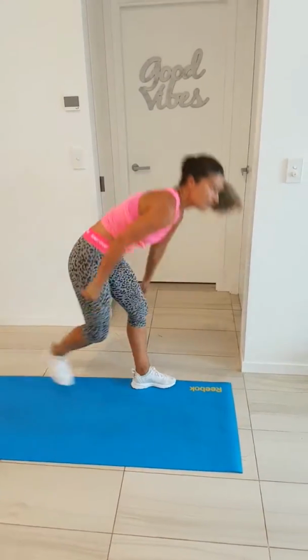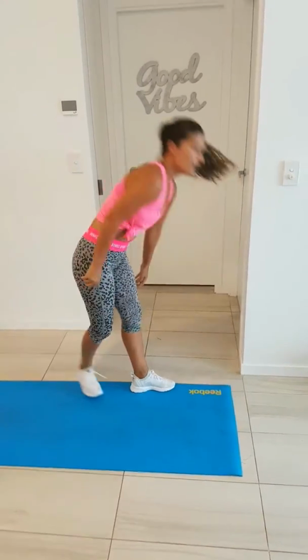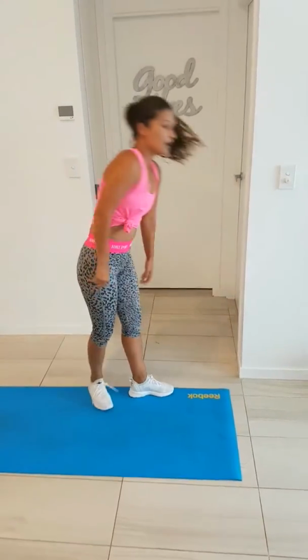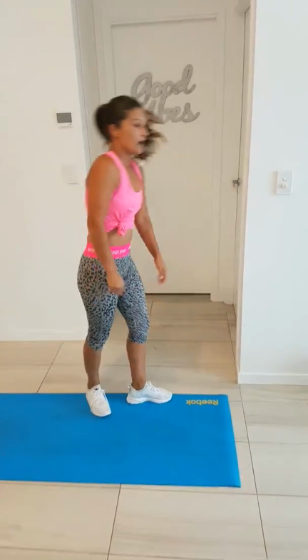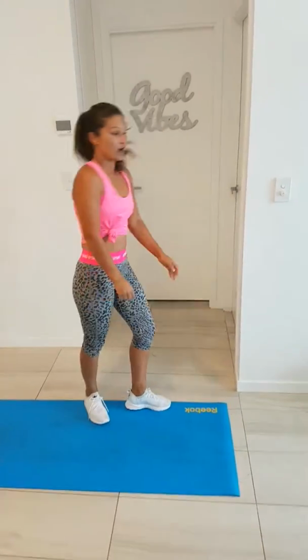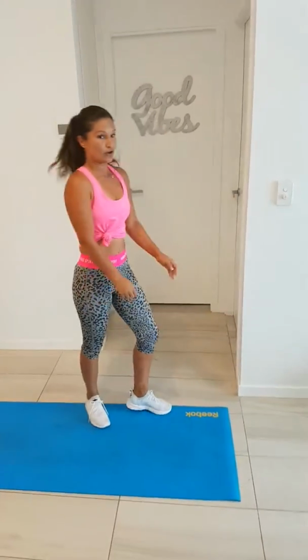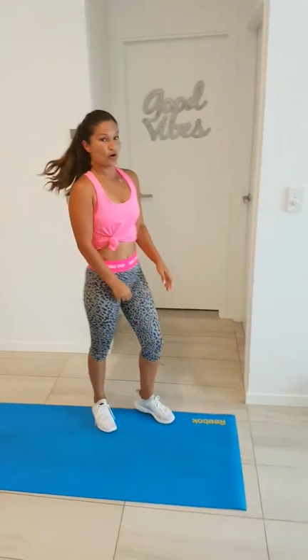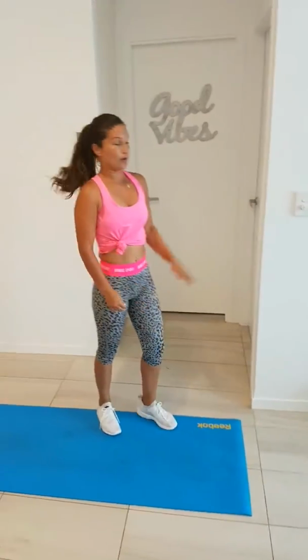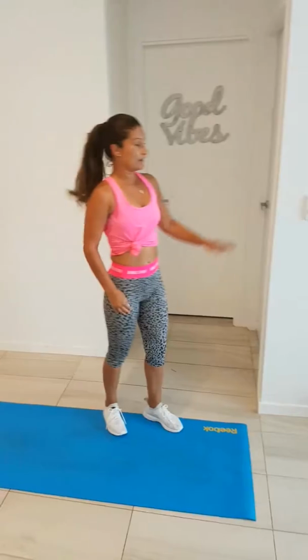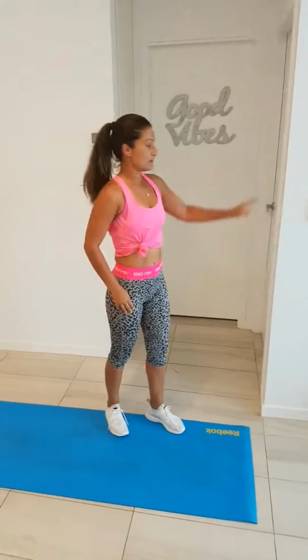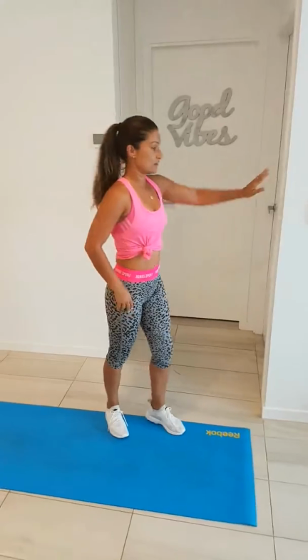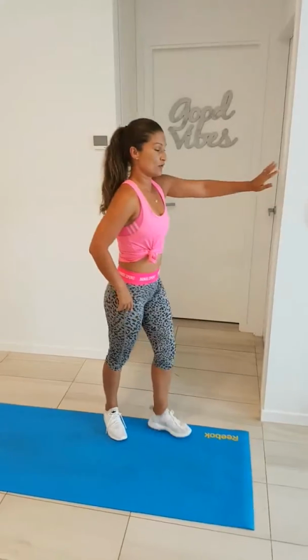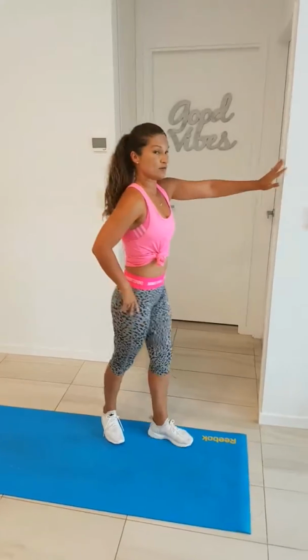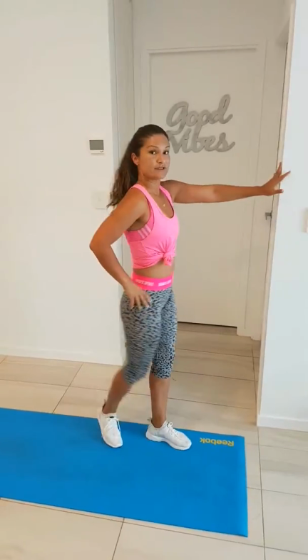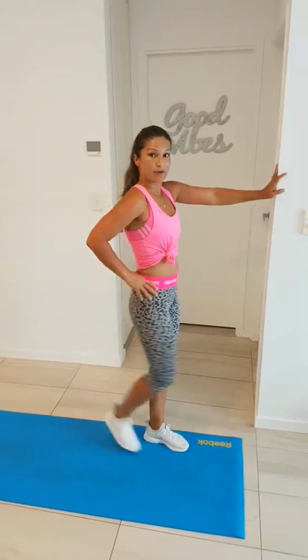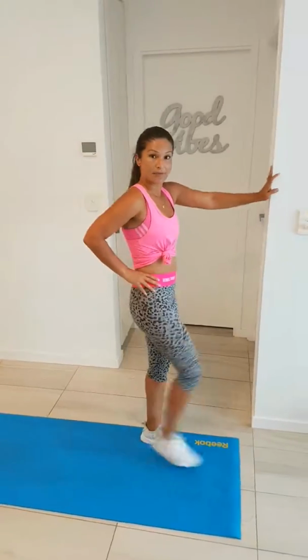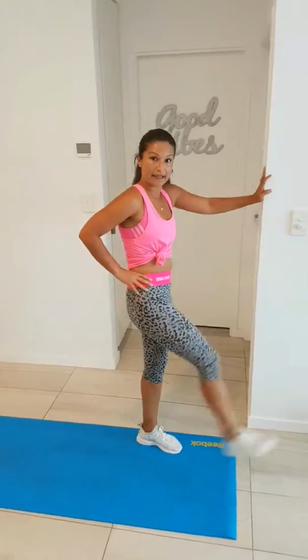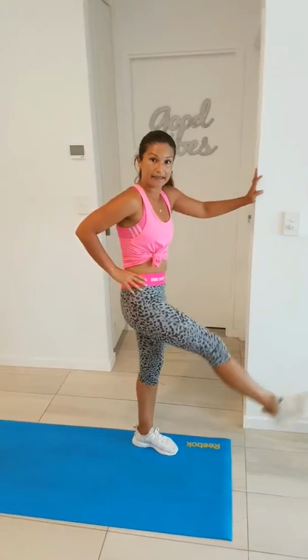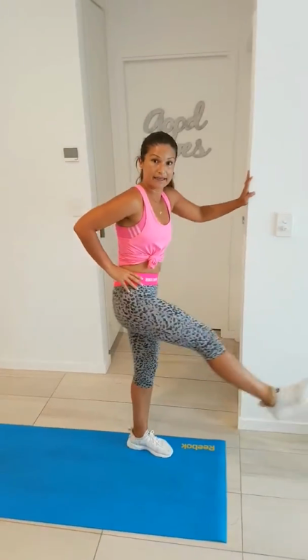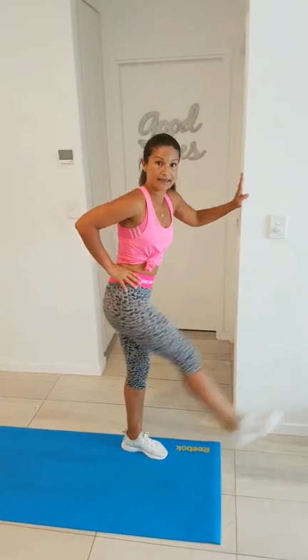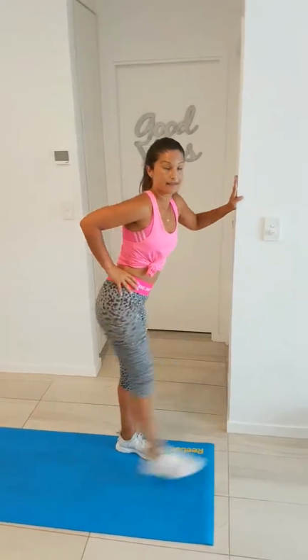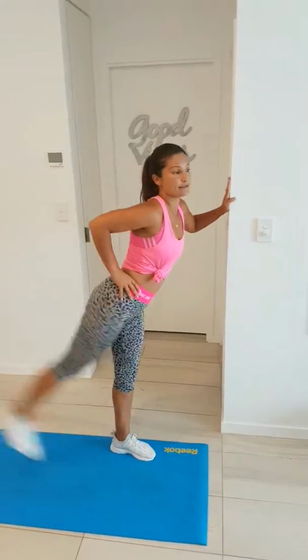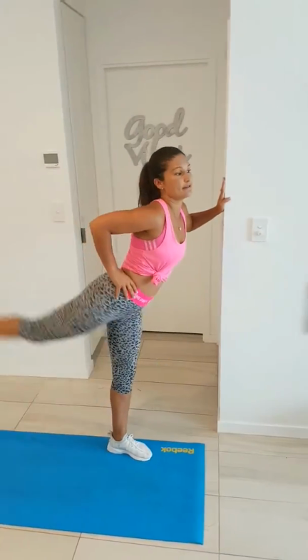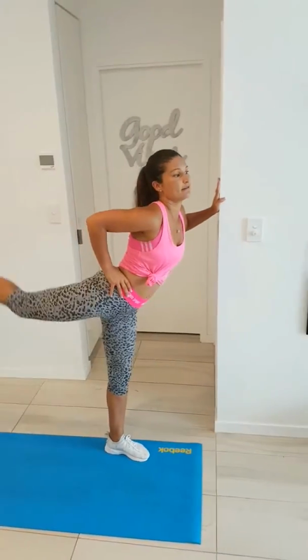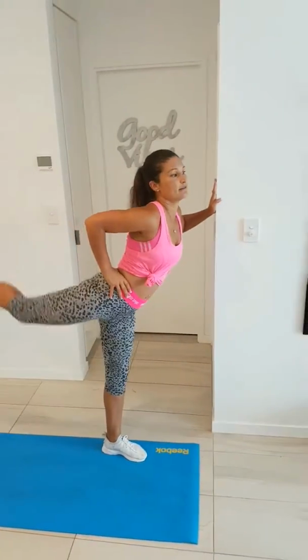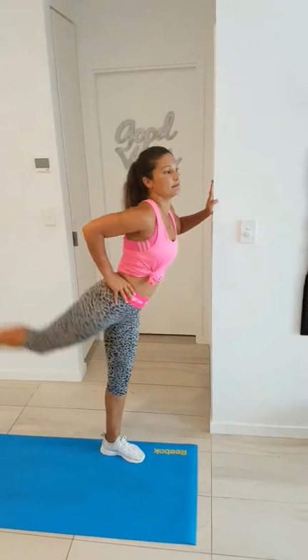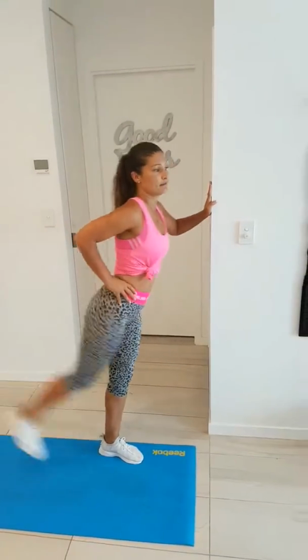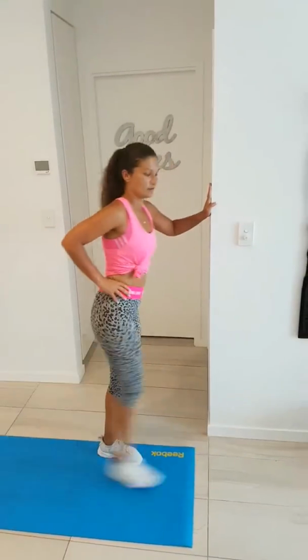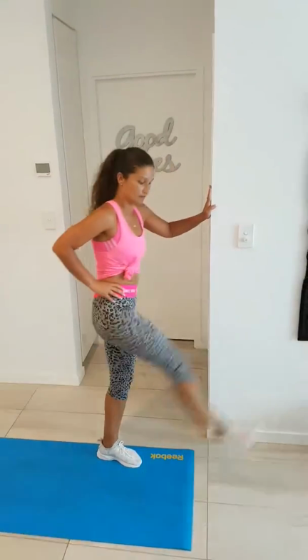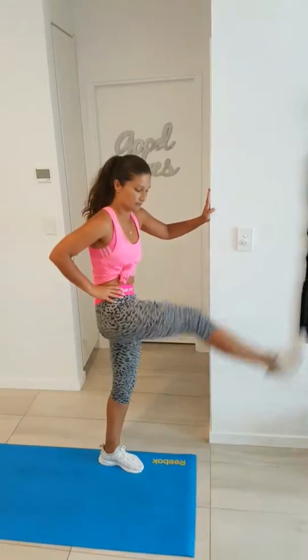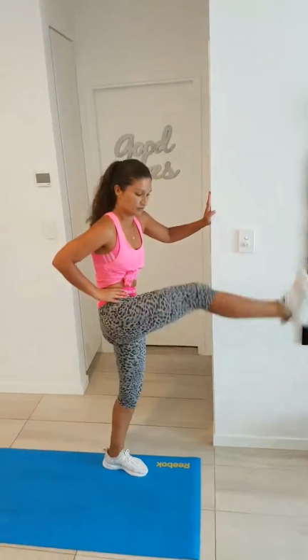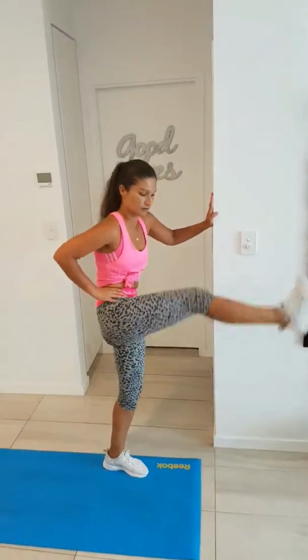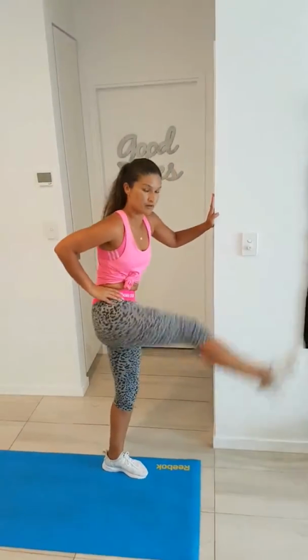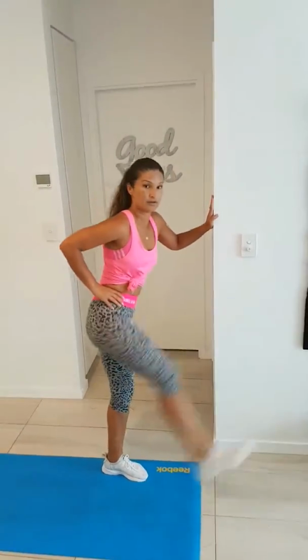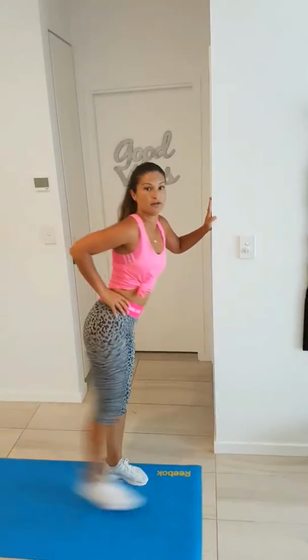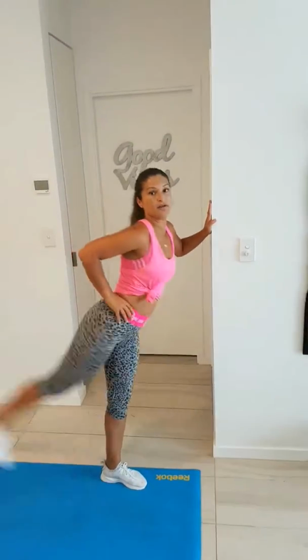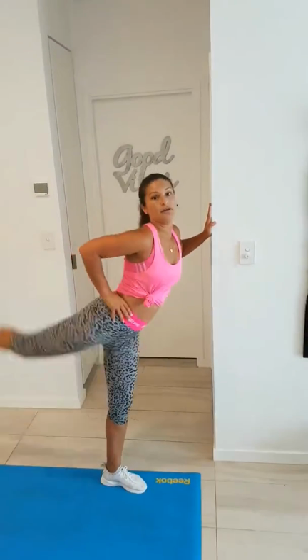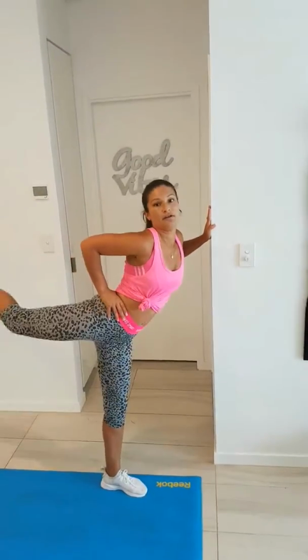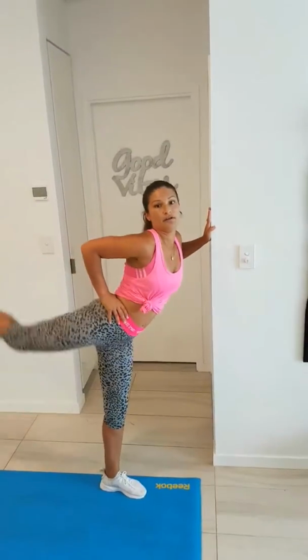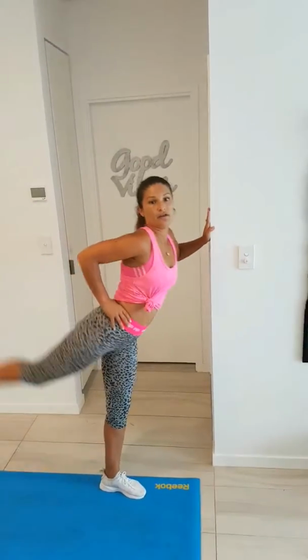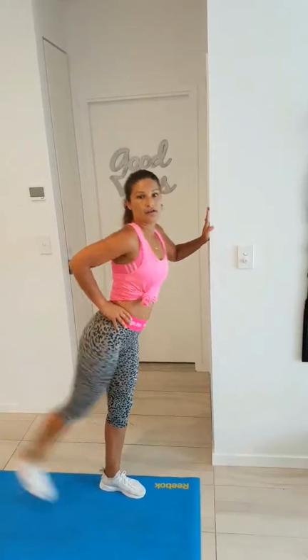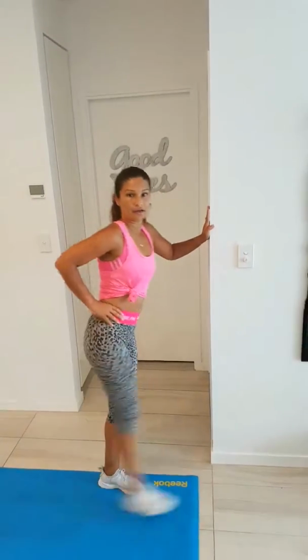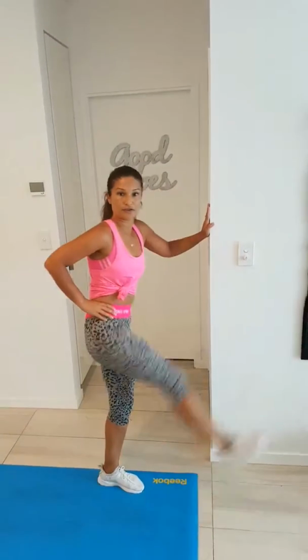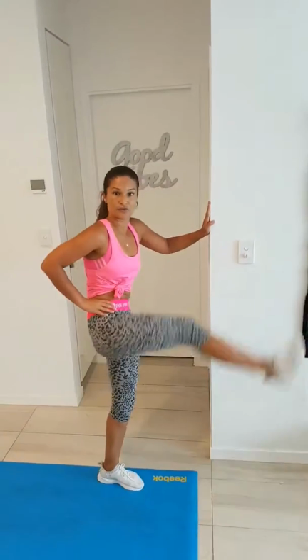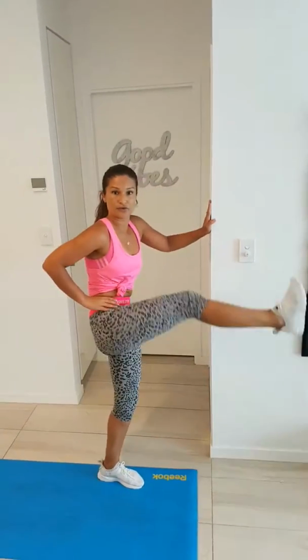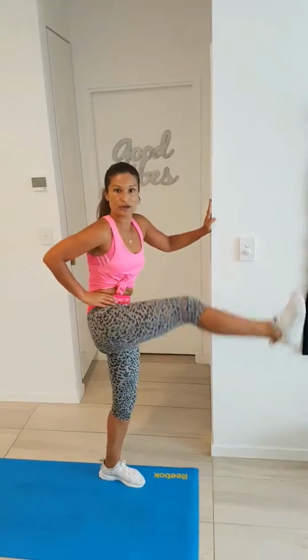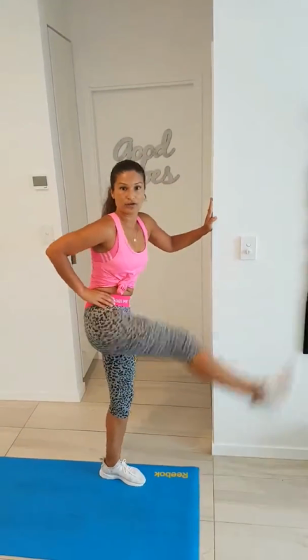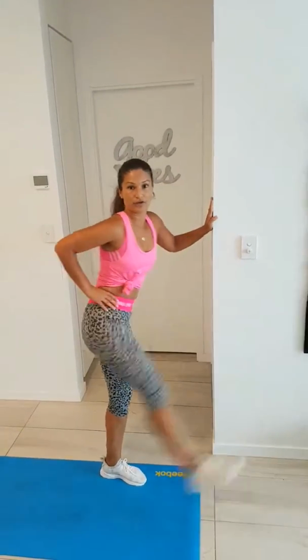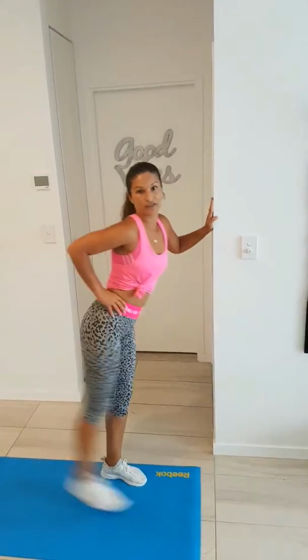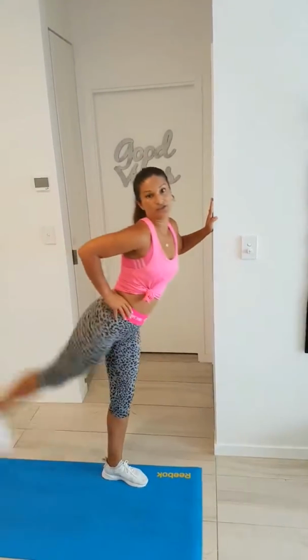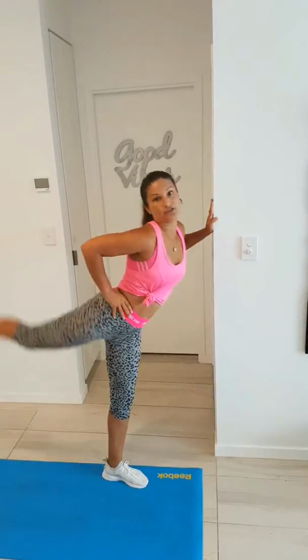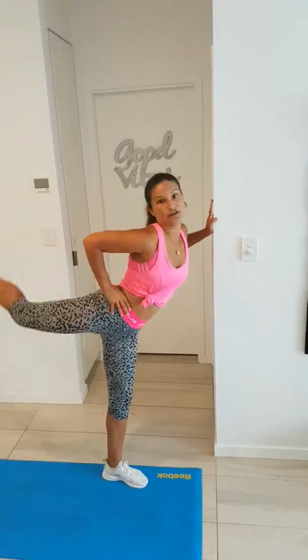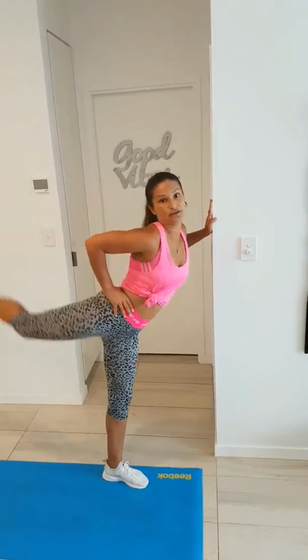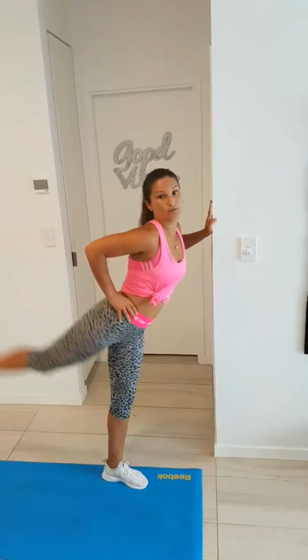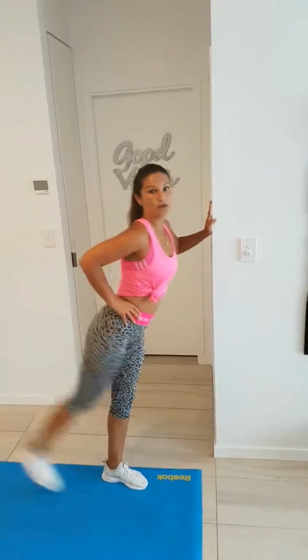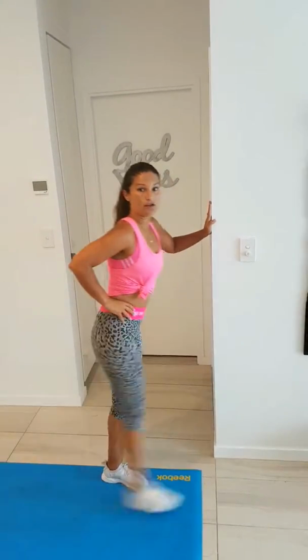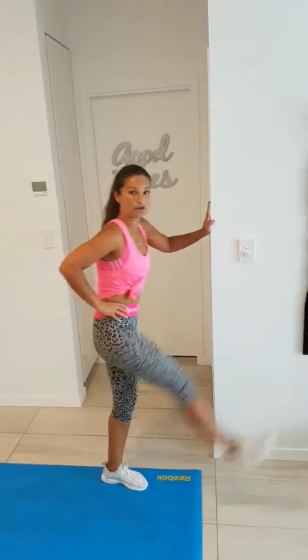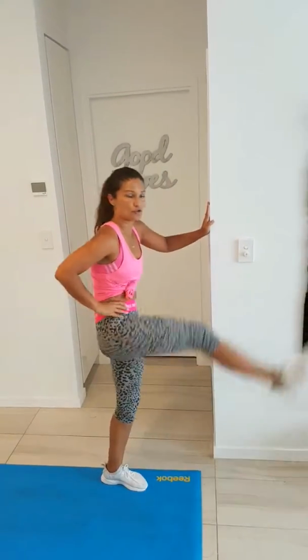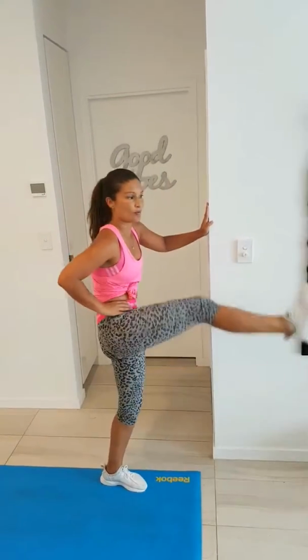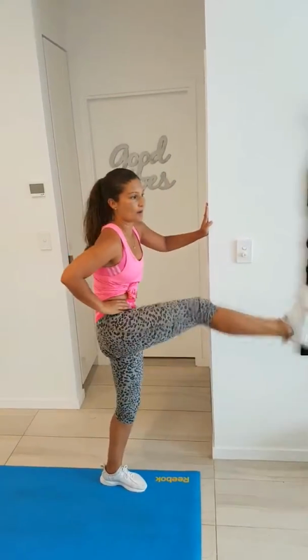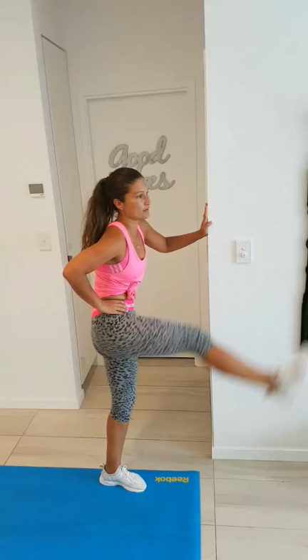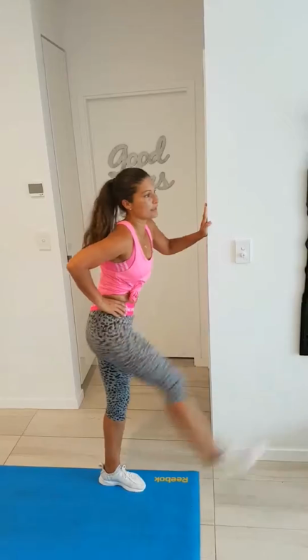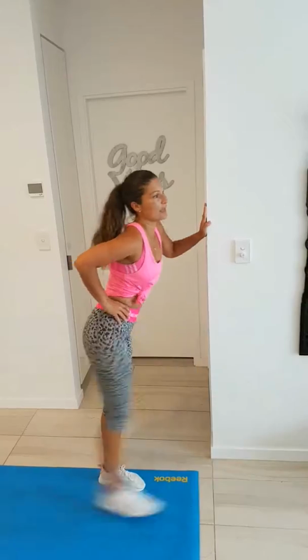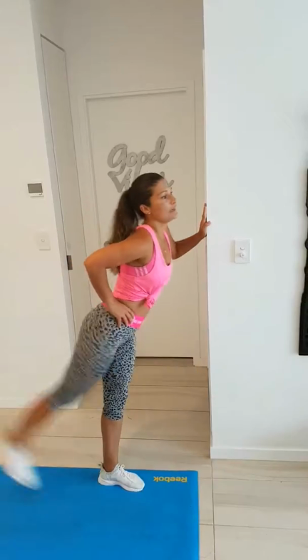After that I go into some leg kicks, doing that on each side as well — about ten per side.